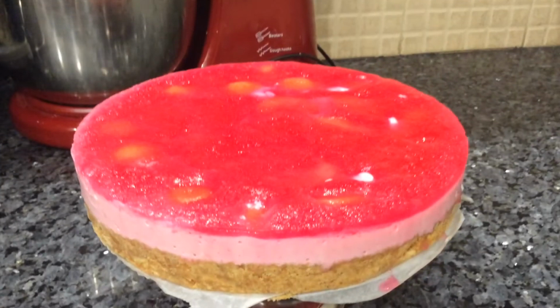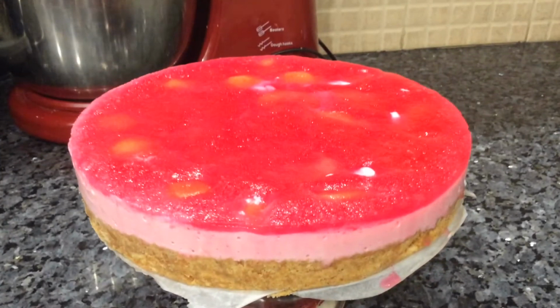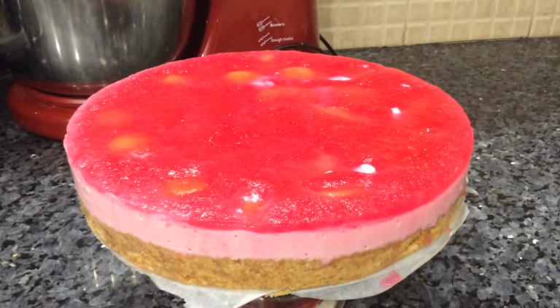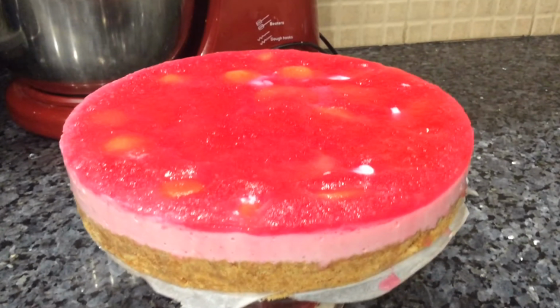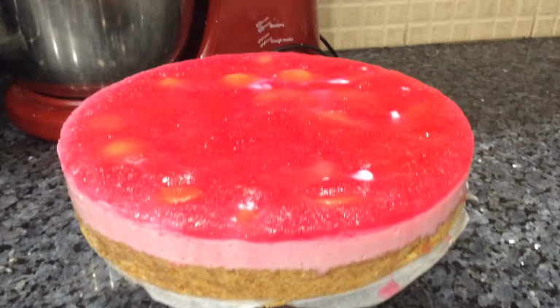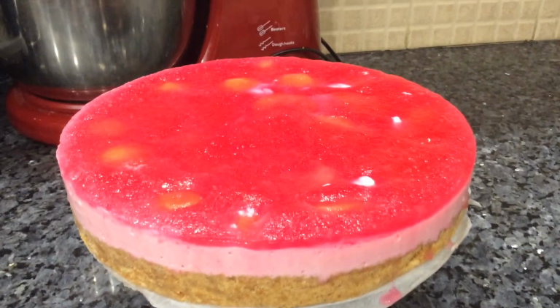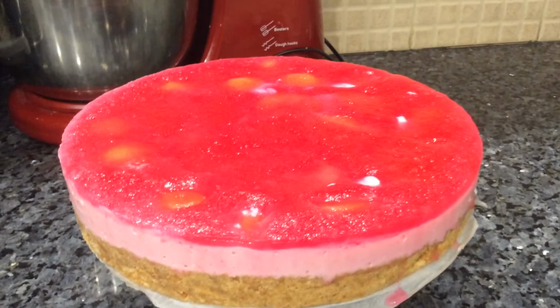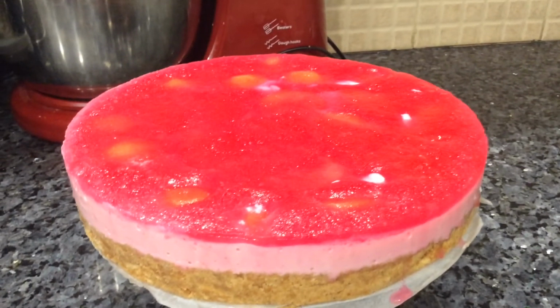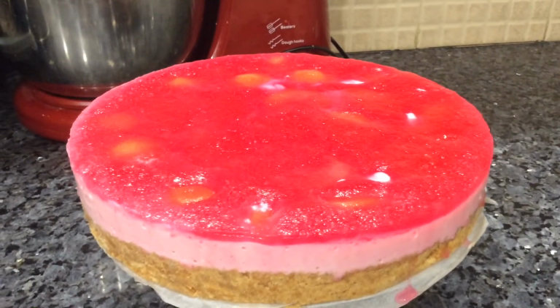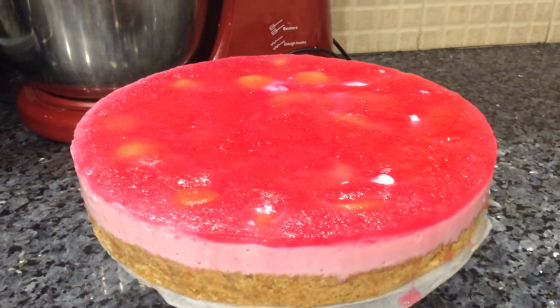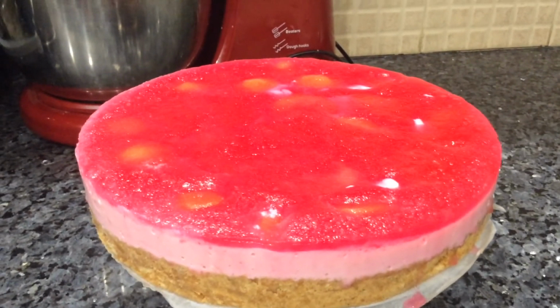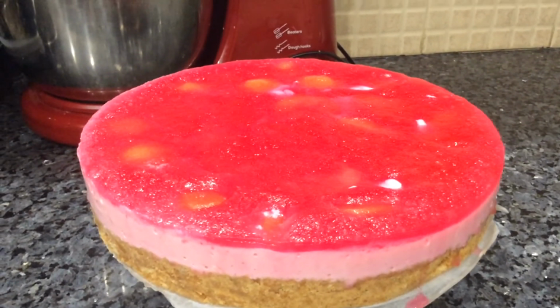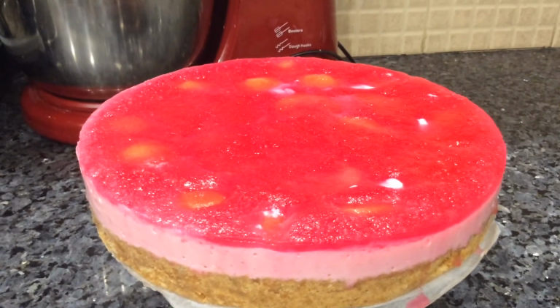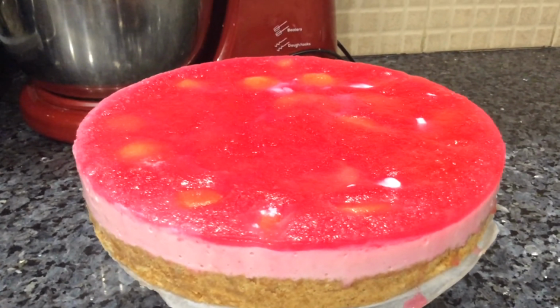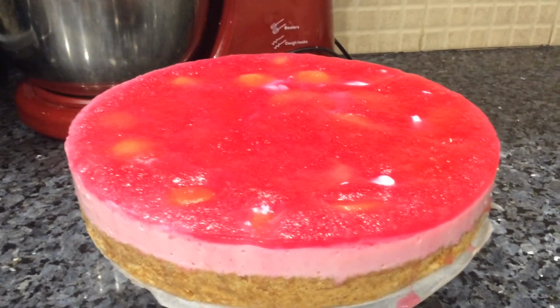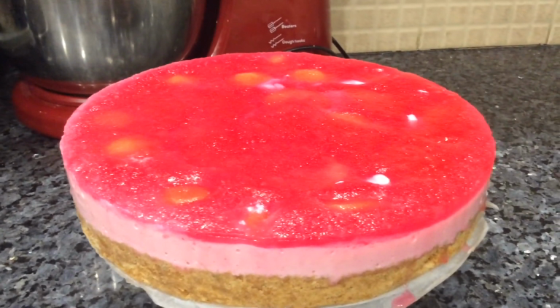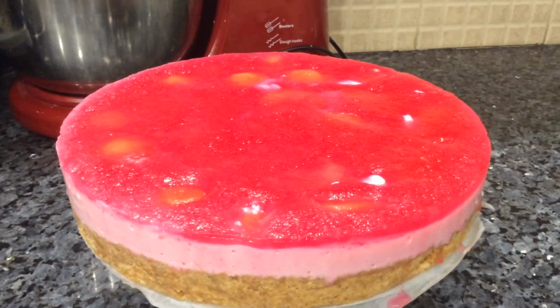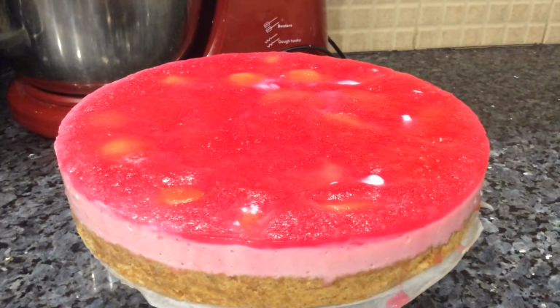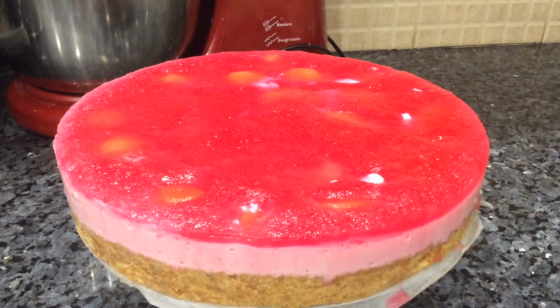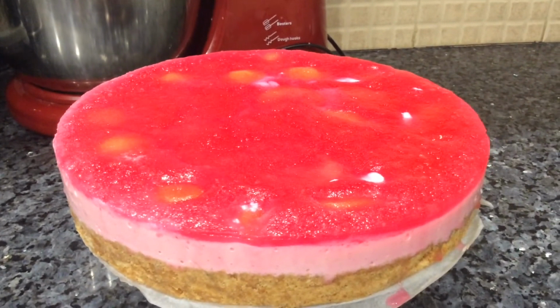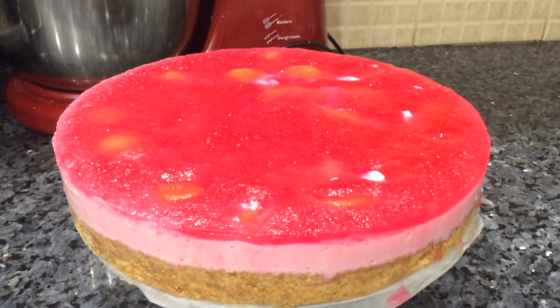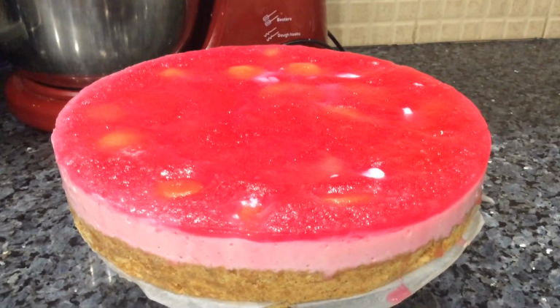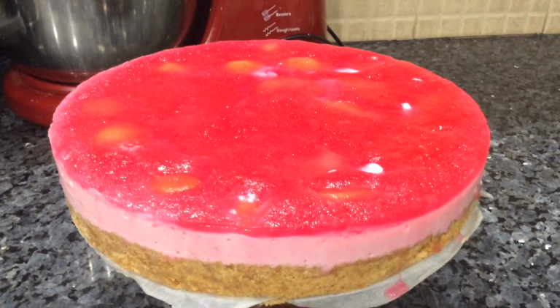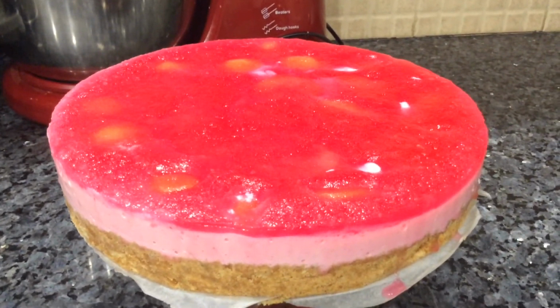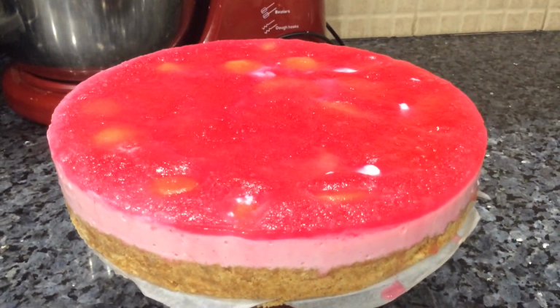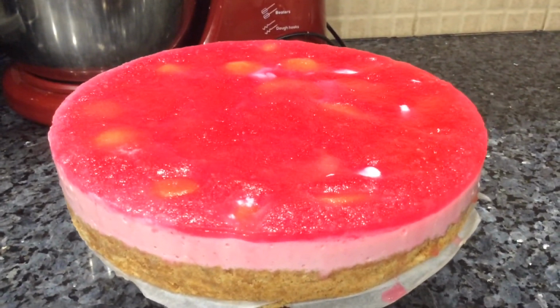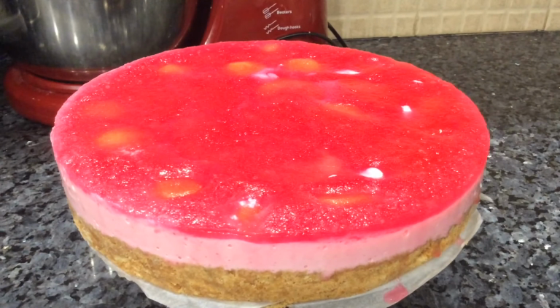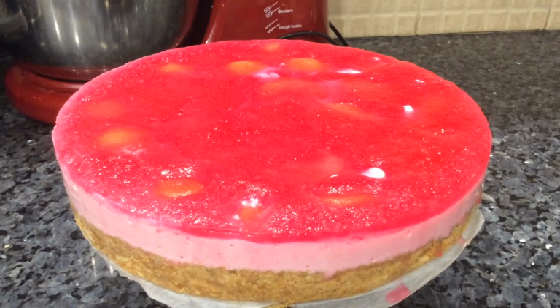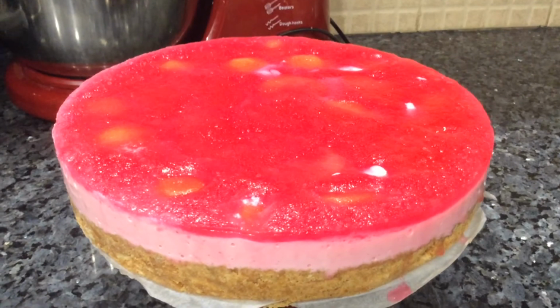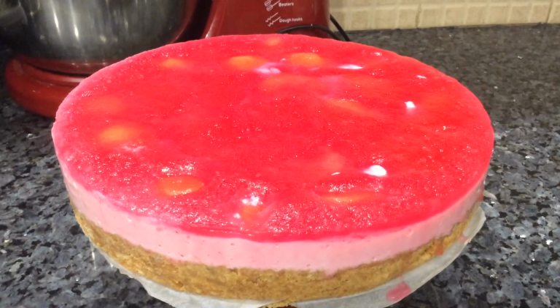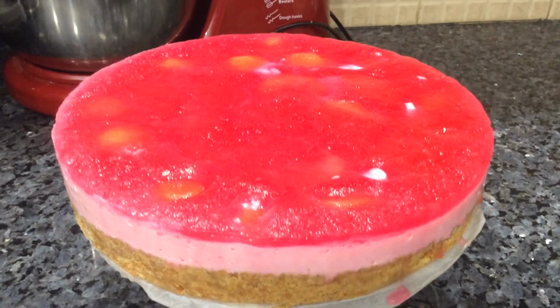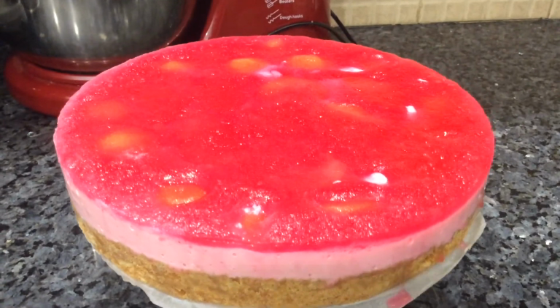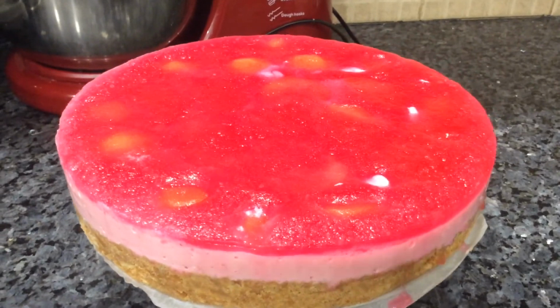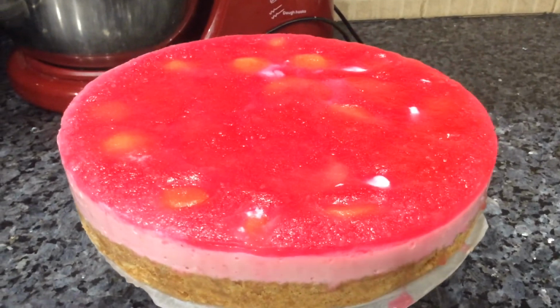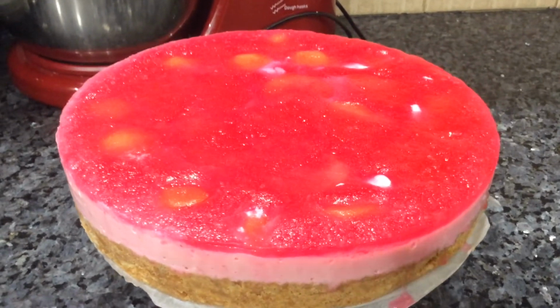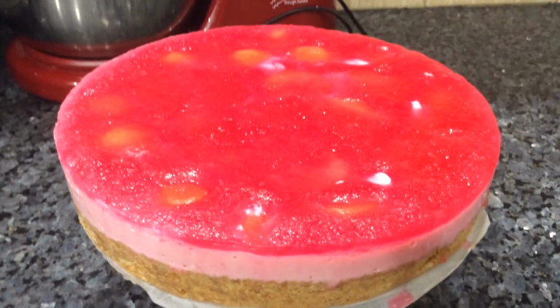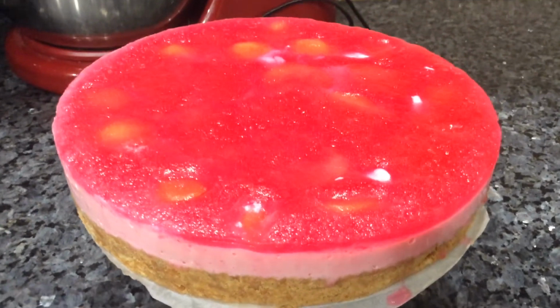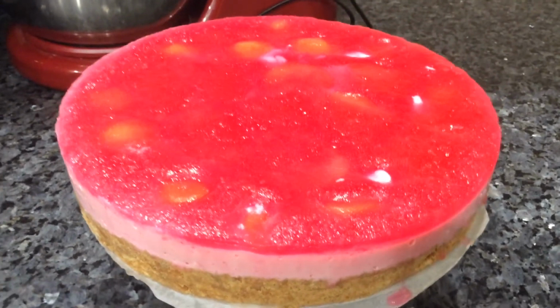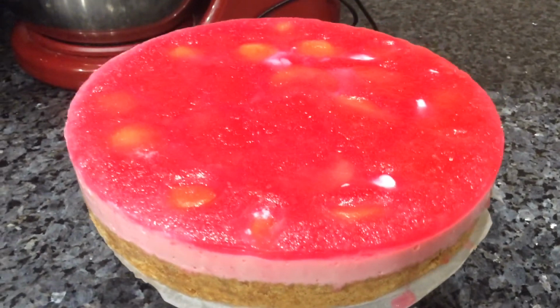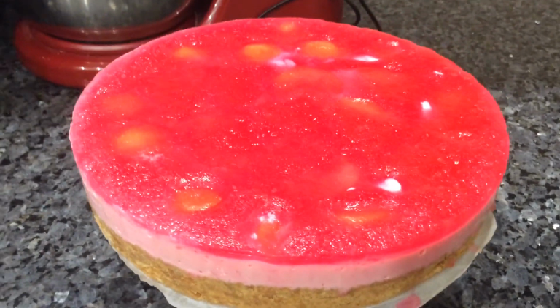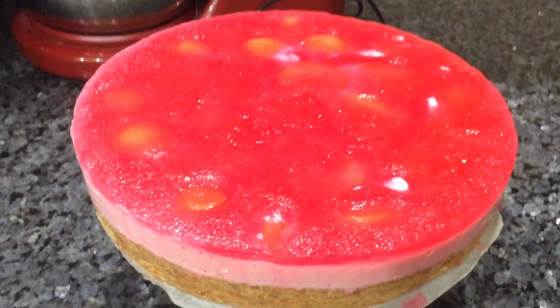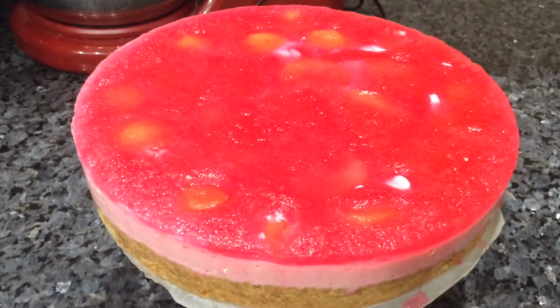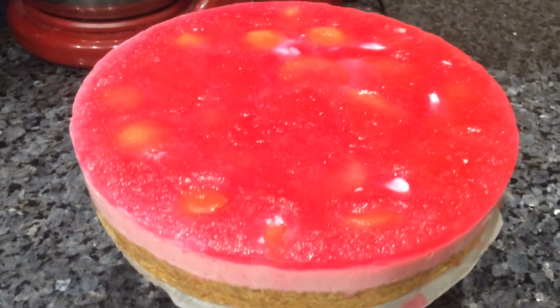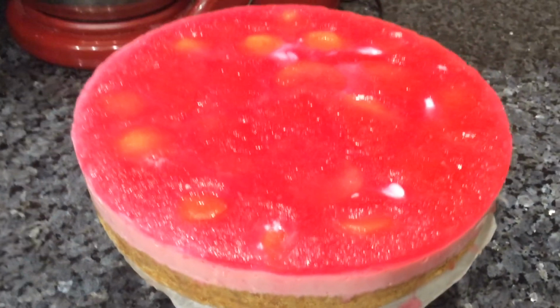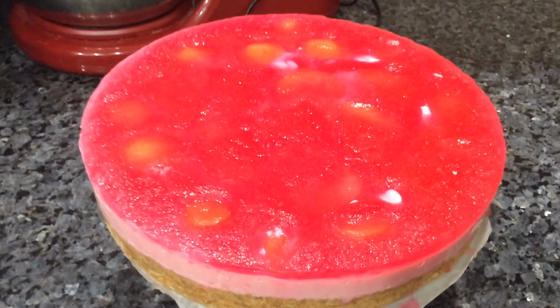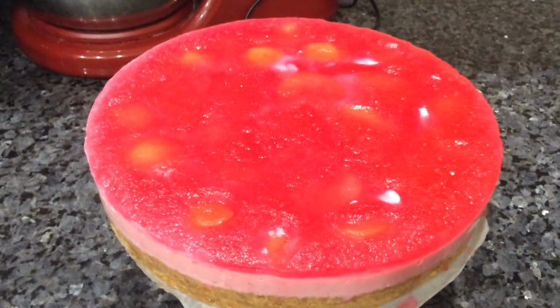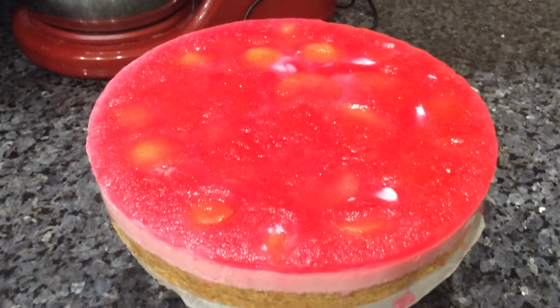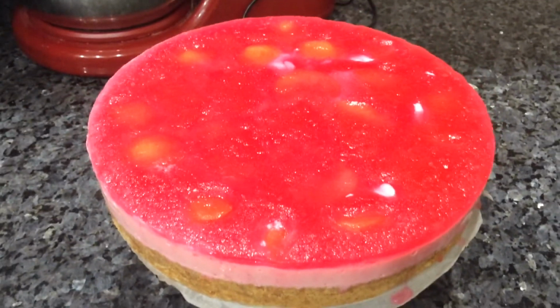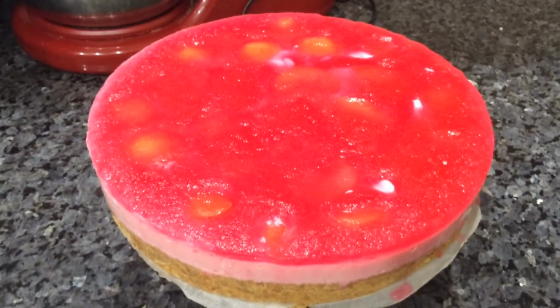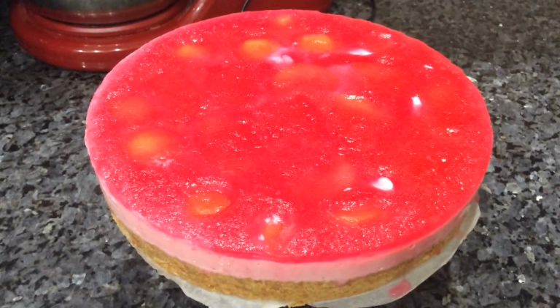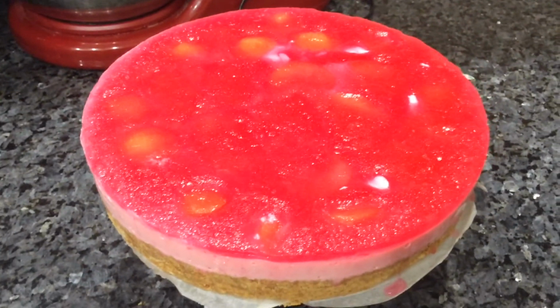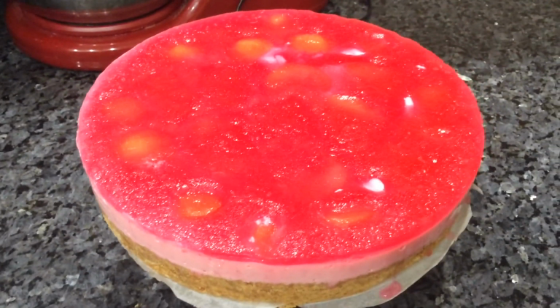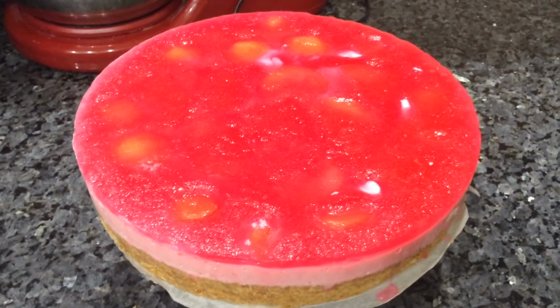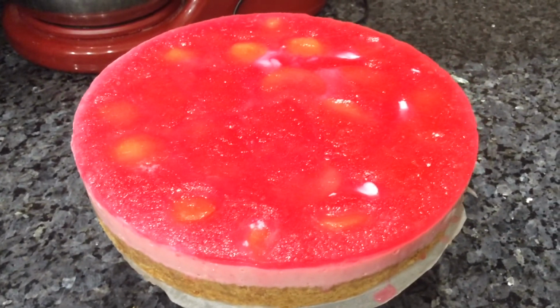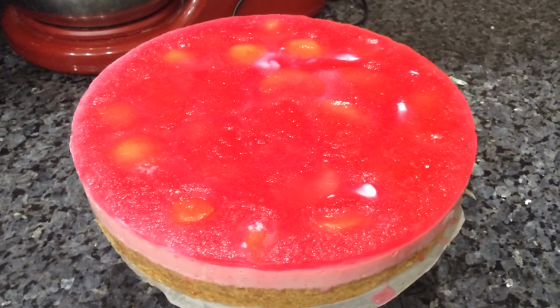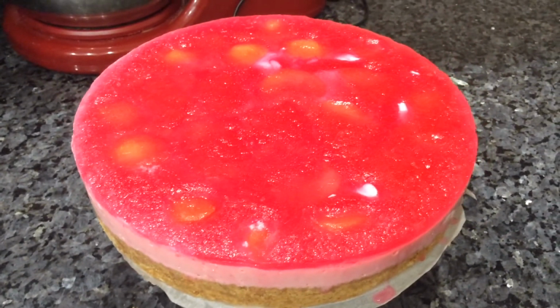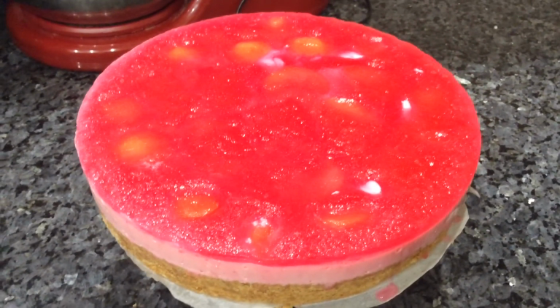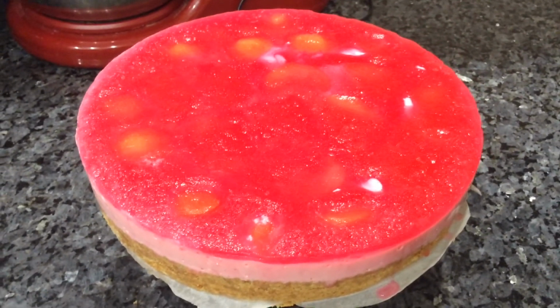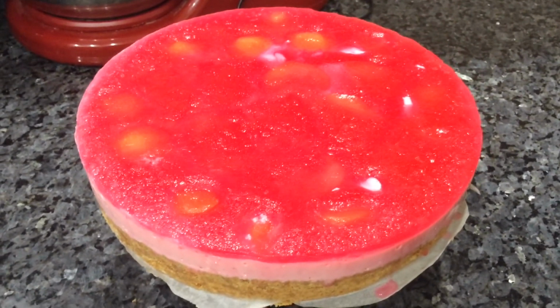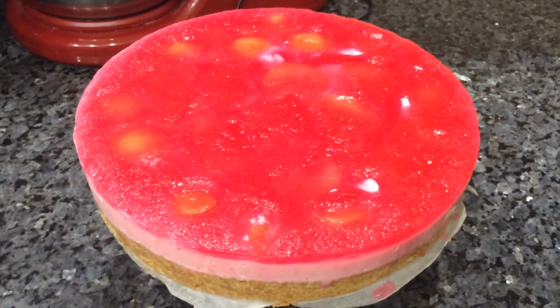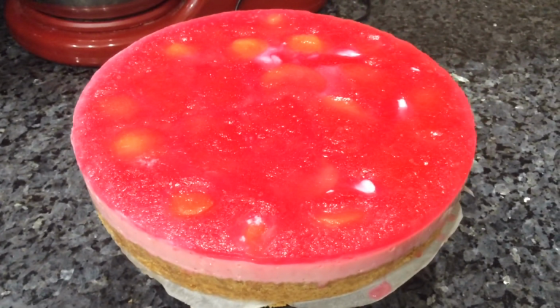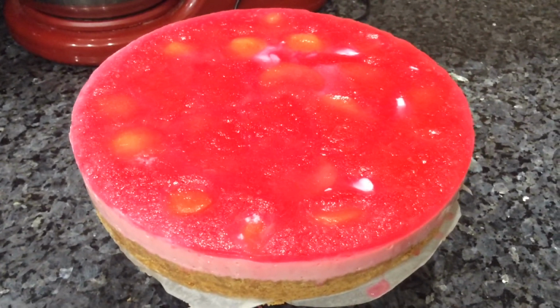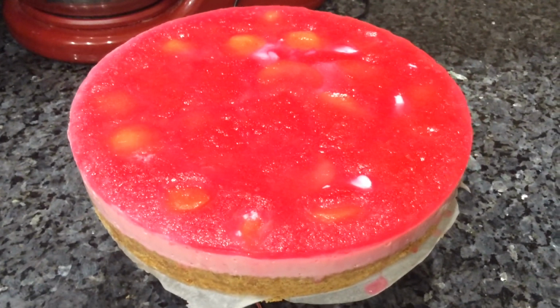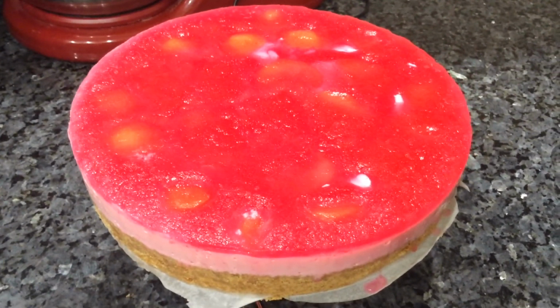And the cake is ready! Trust me, it feels so light and tasty. Do try it at your place. Hope you enjoyed my video — bye!